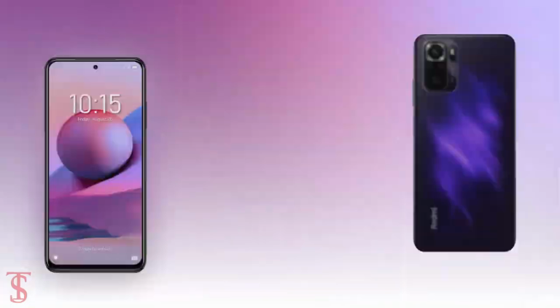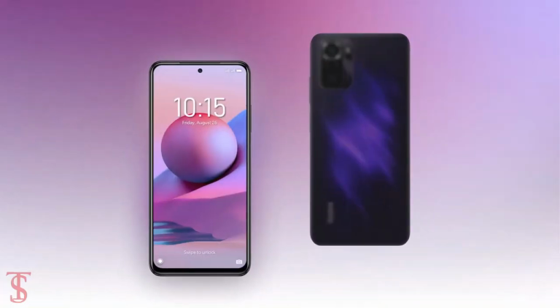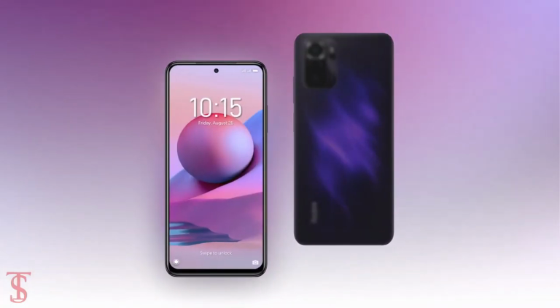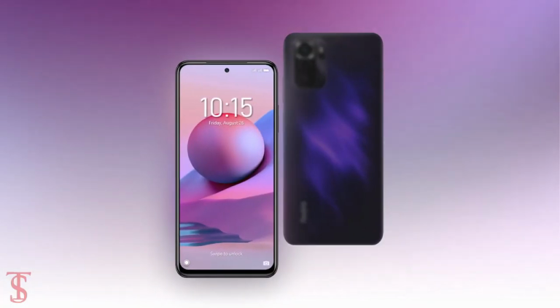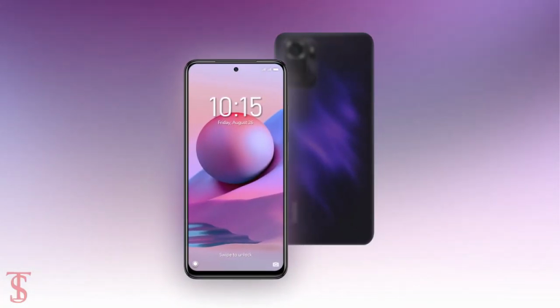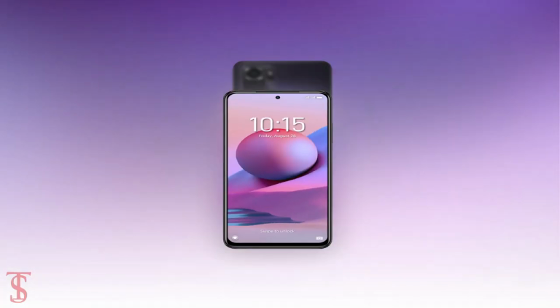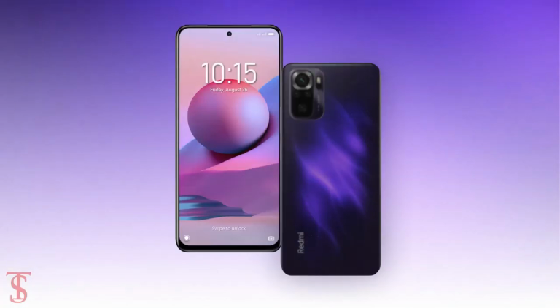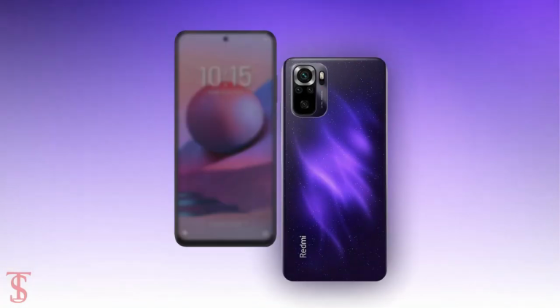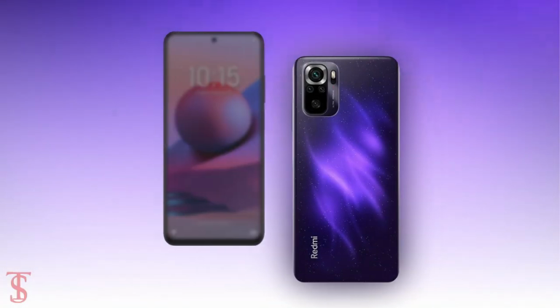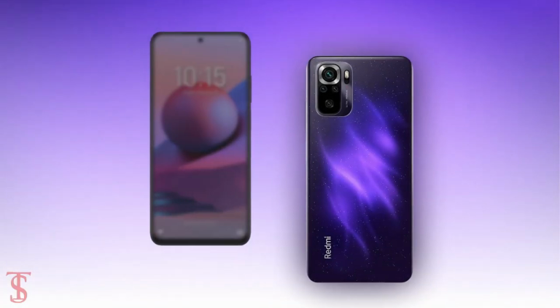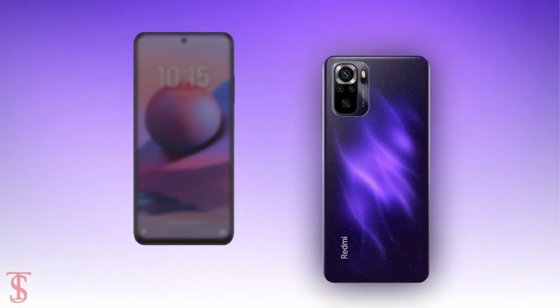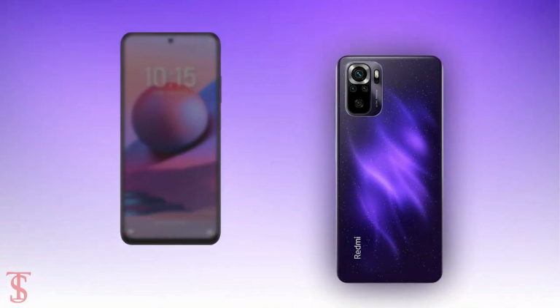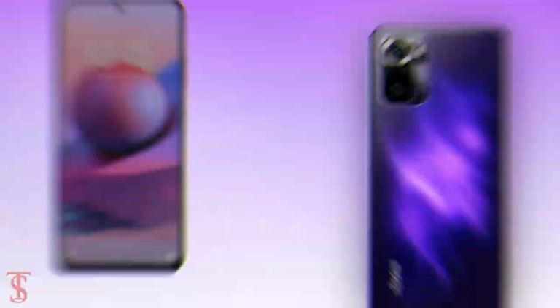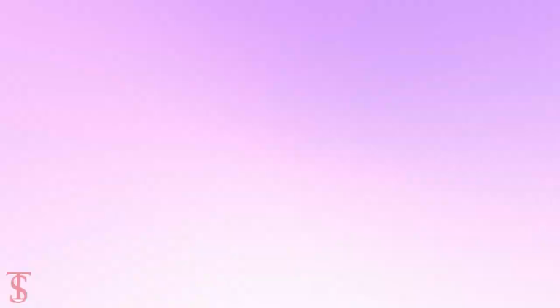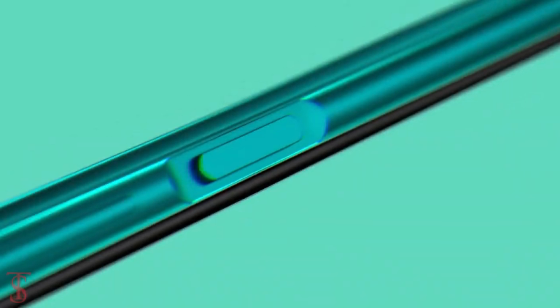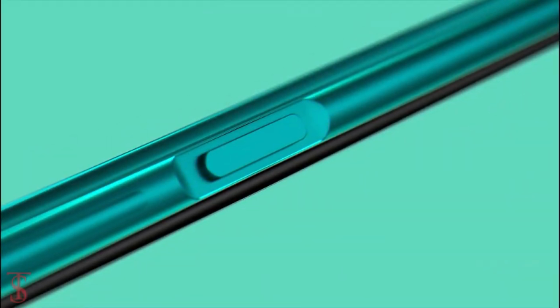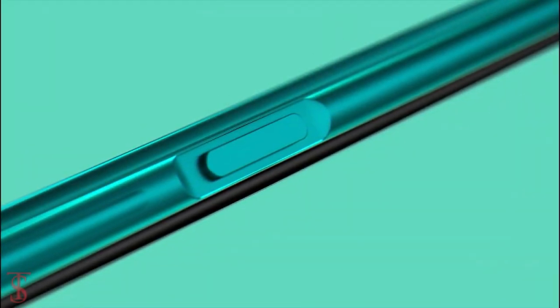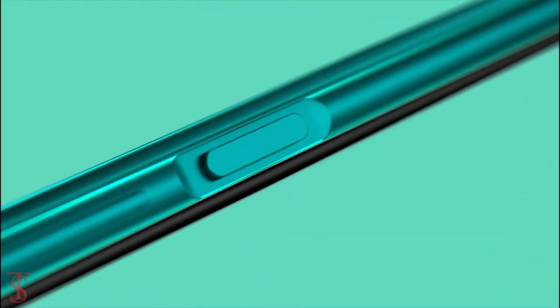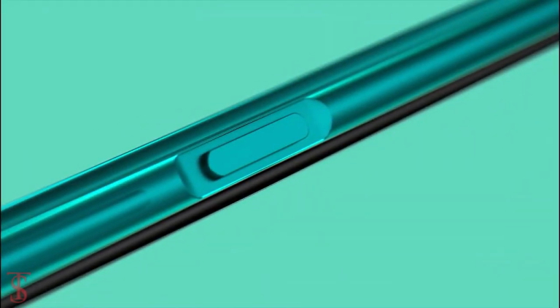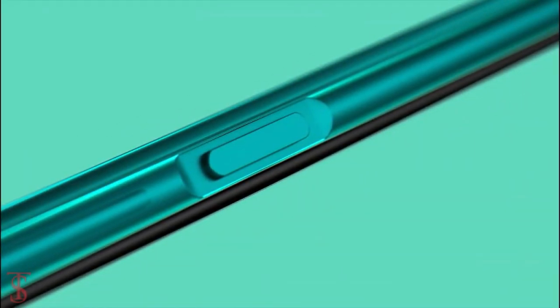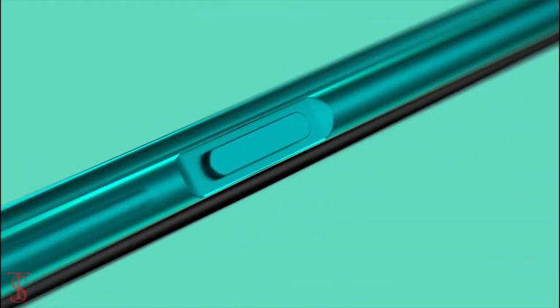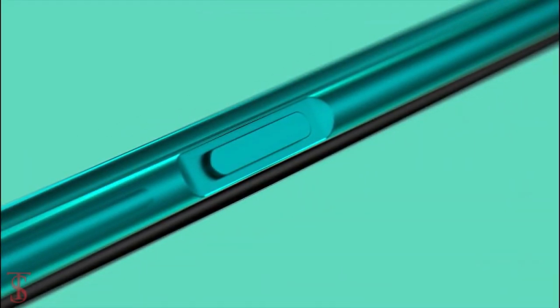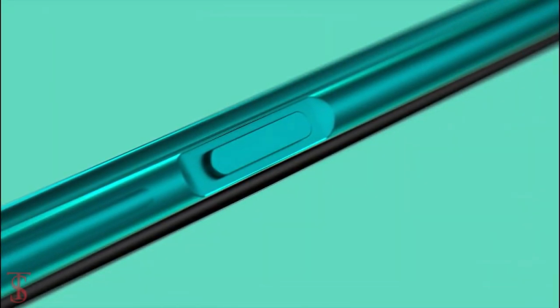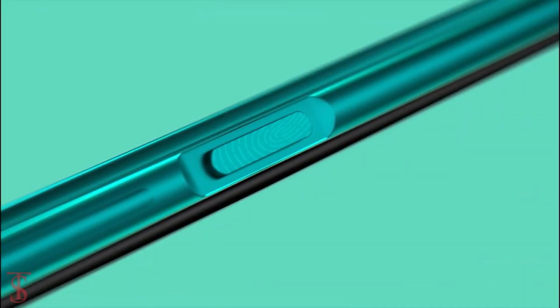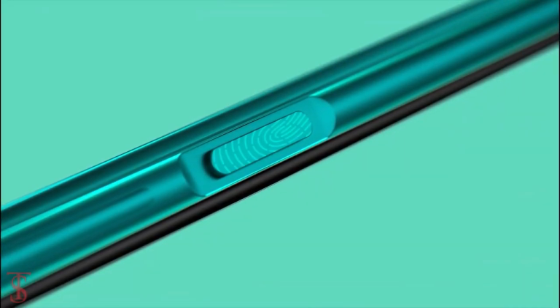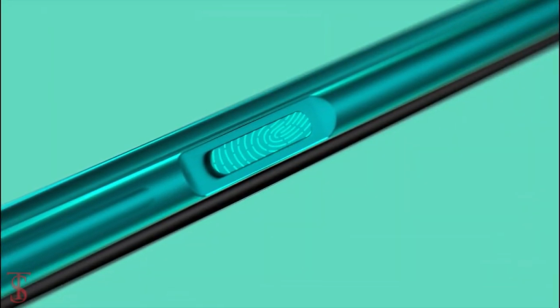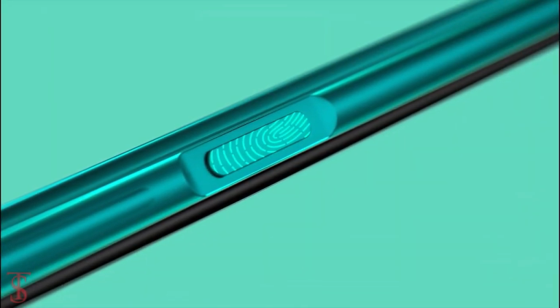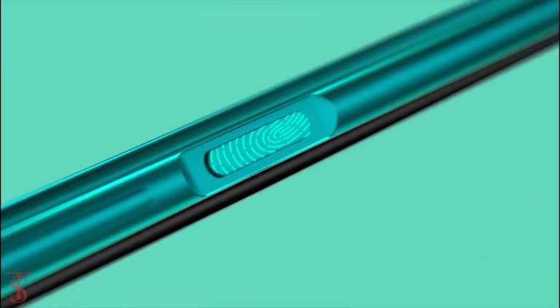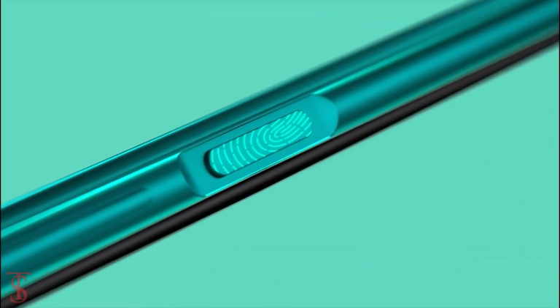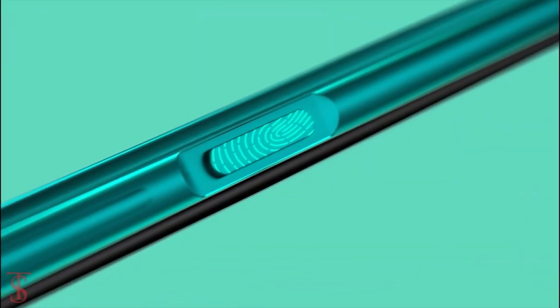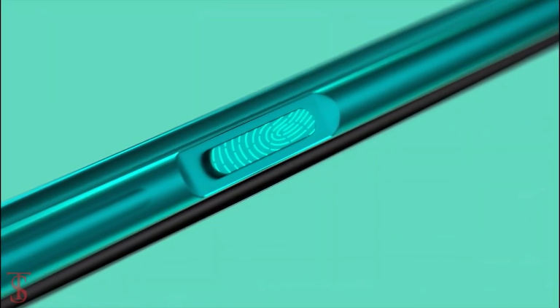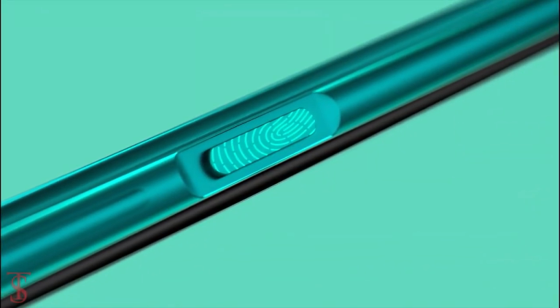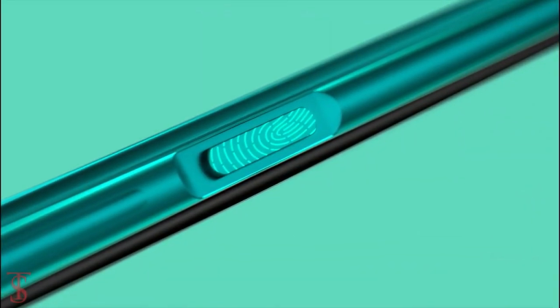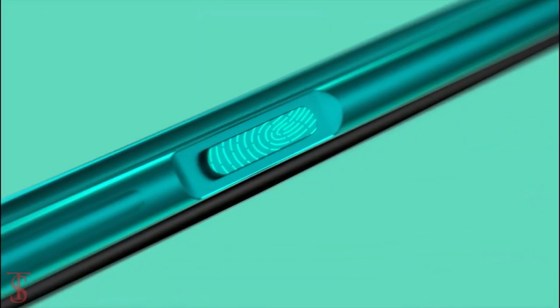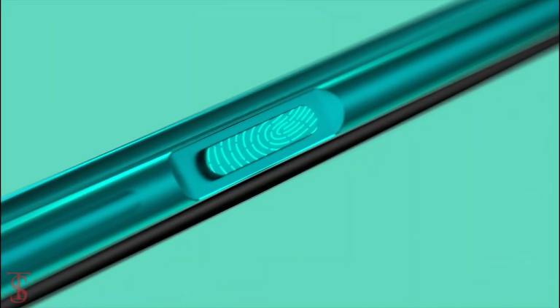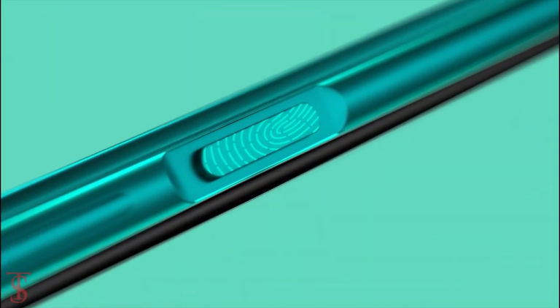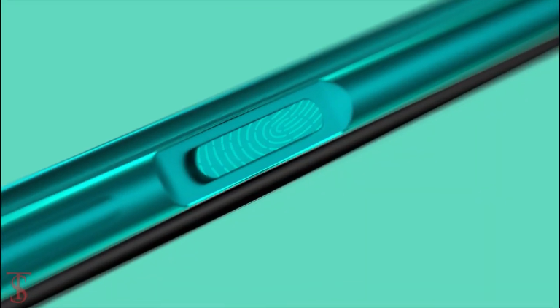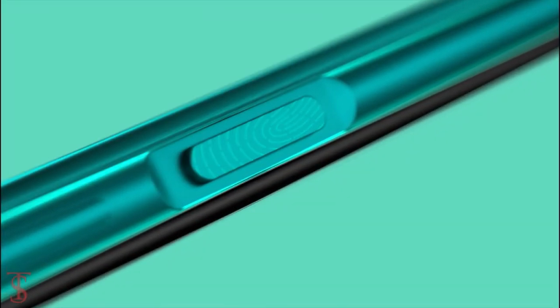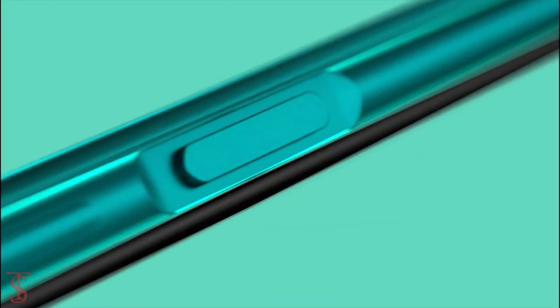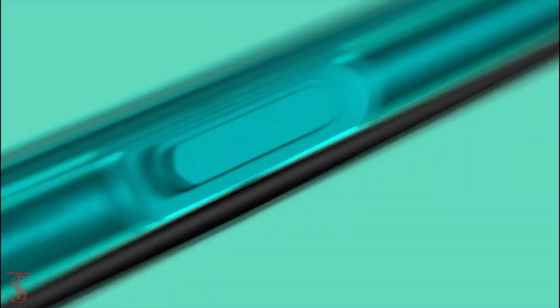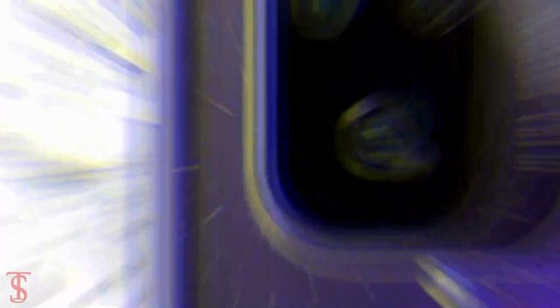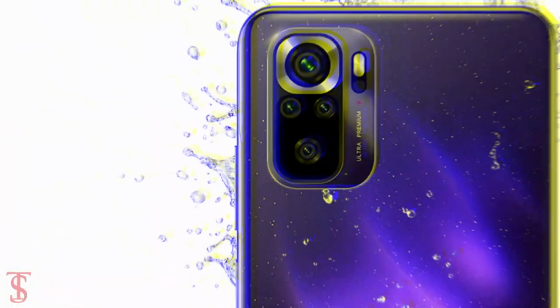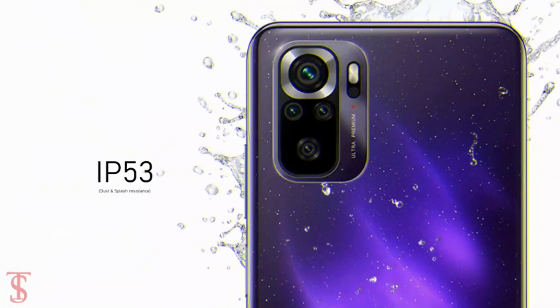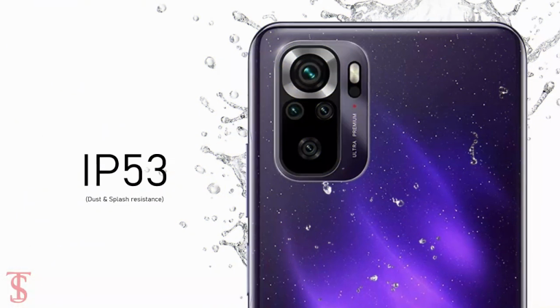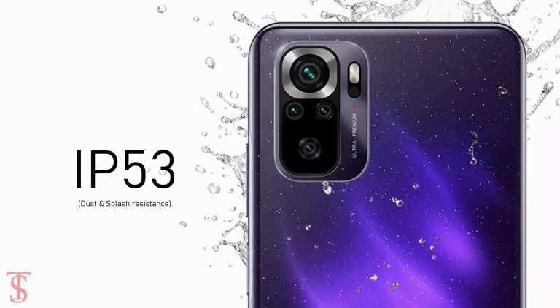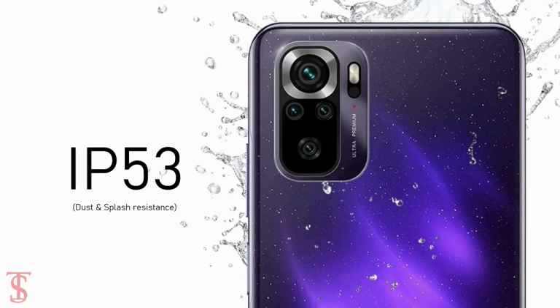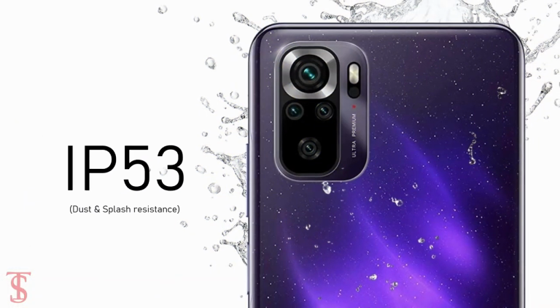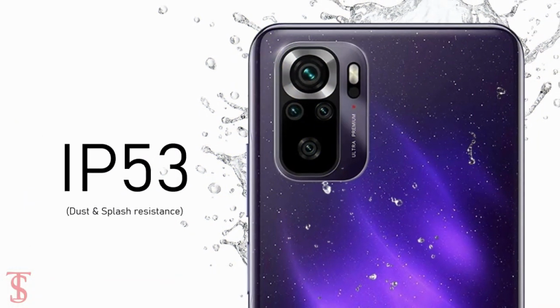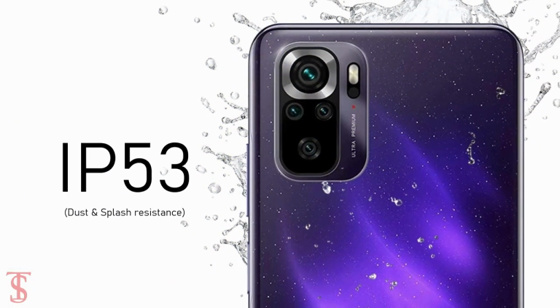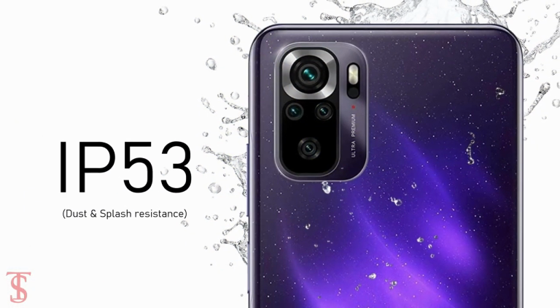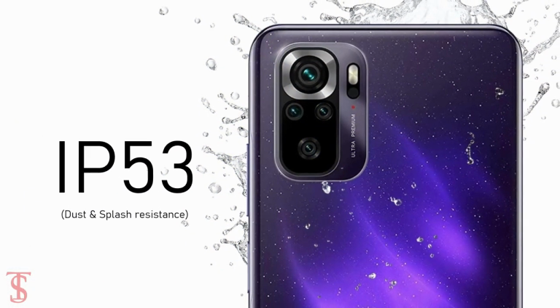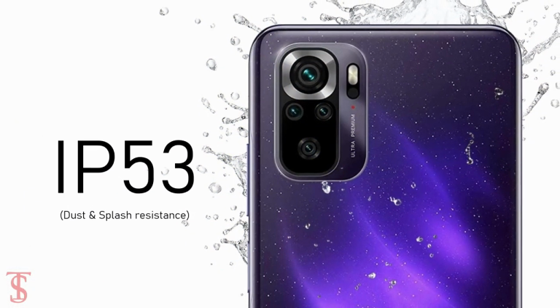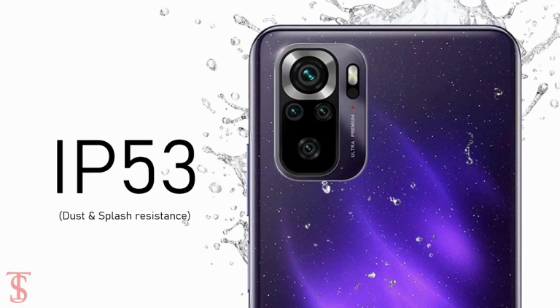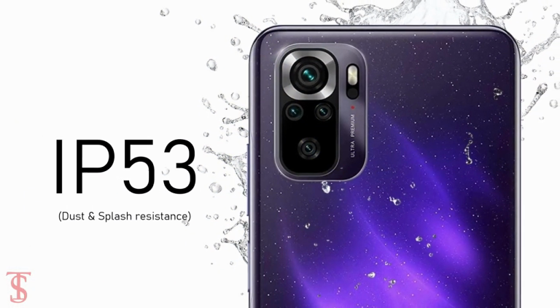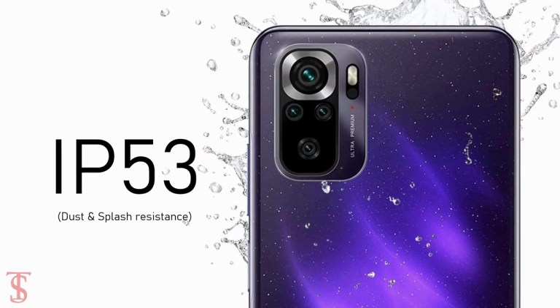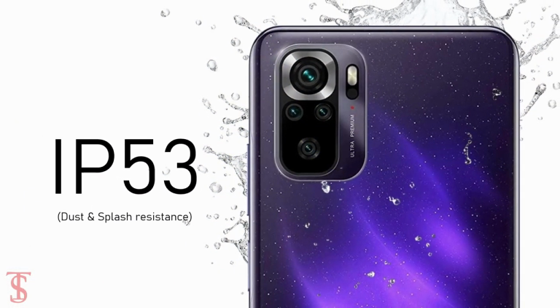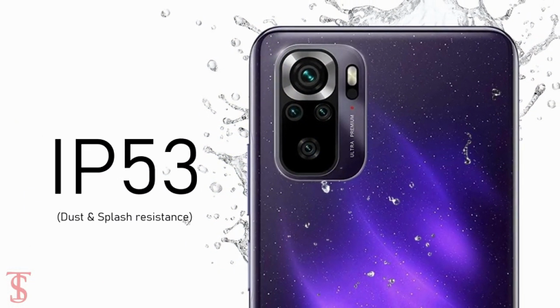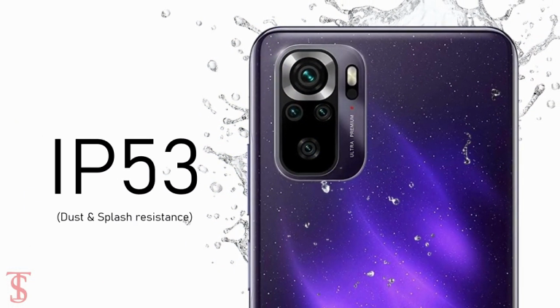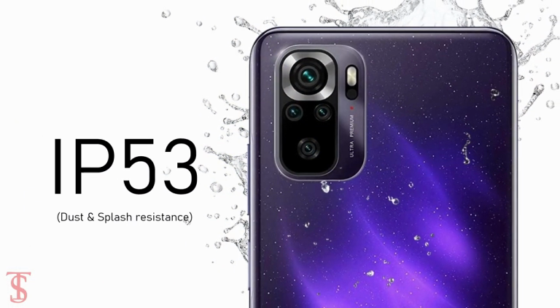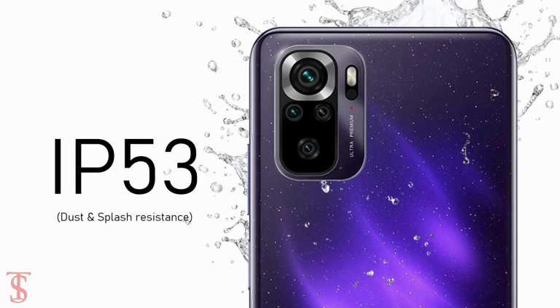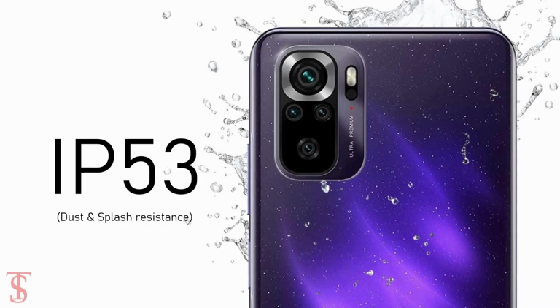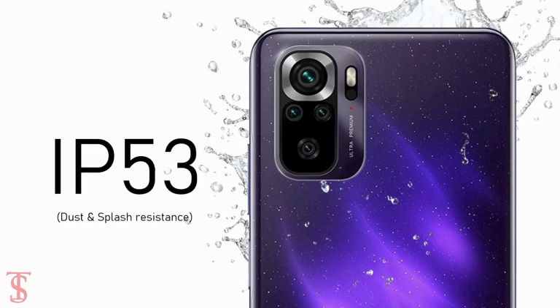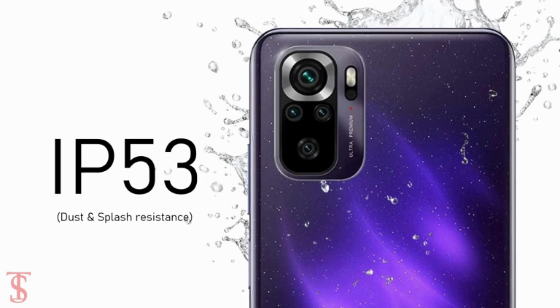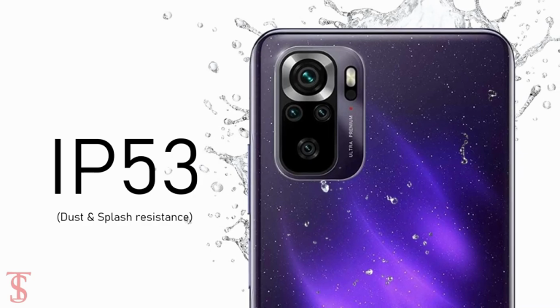Additionally, the smartphone features a side-mounted fingerprint sensor for authentication and it is also IP53 certified for dust and splash resistance.